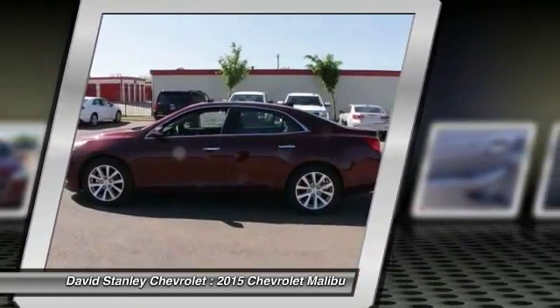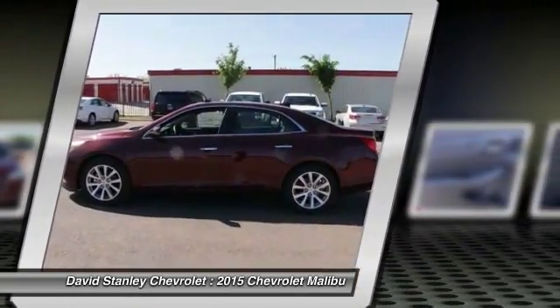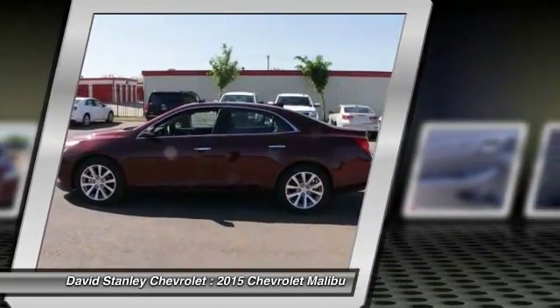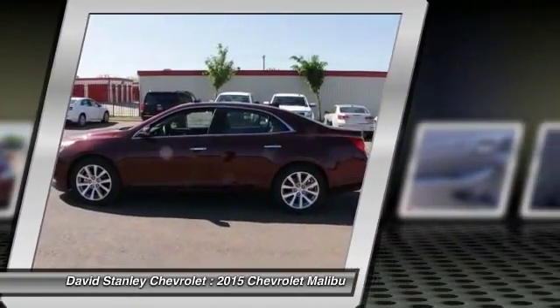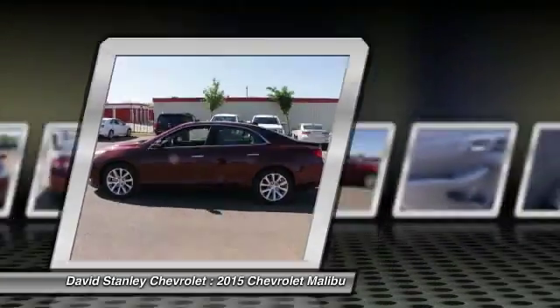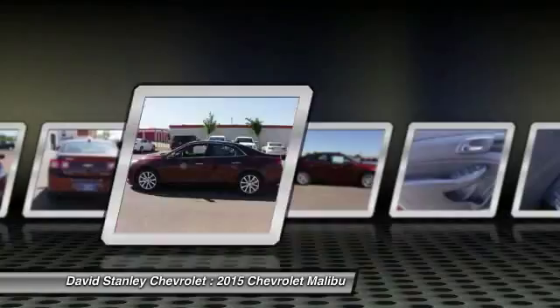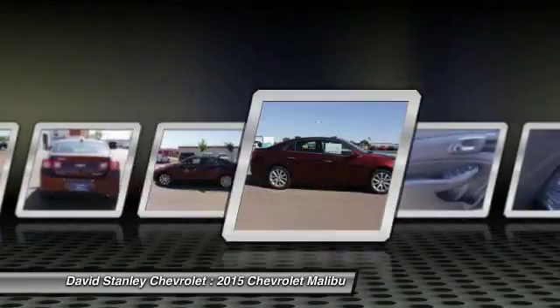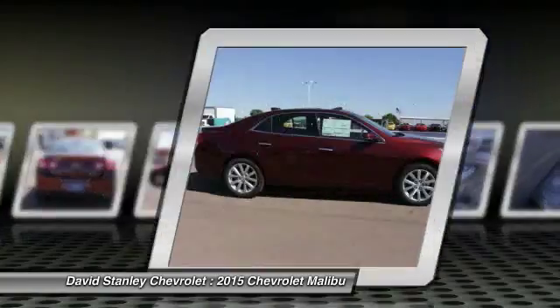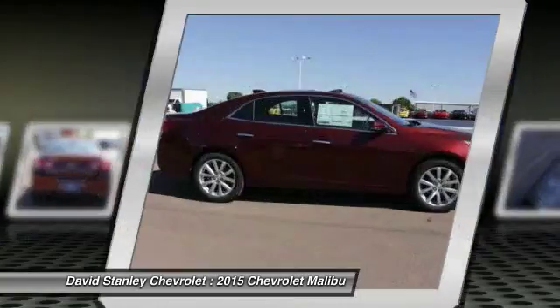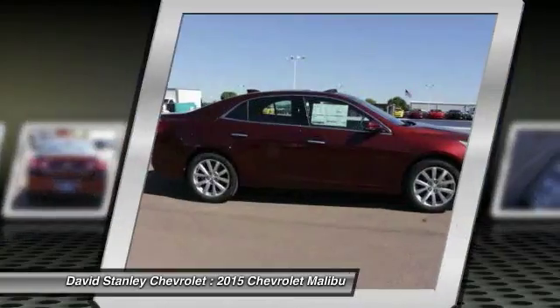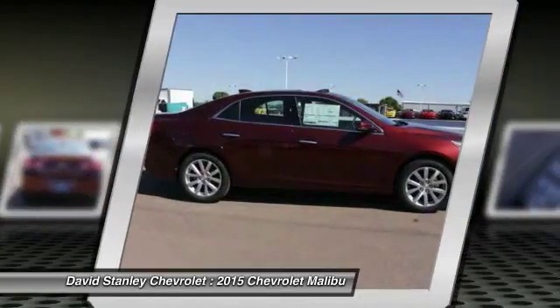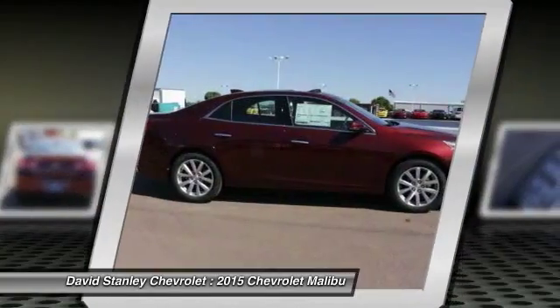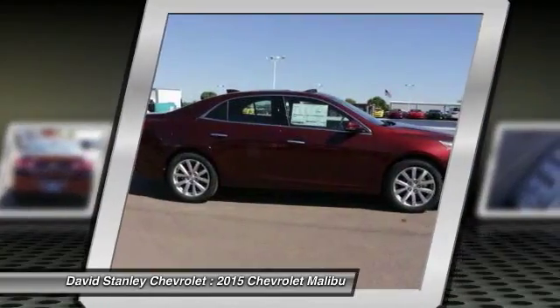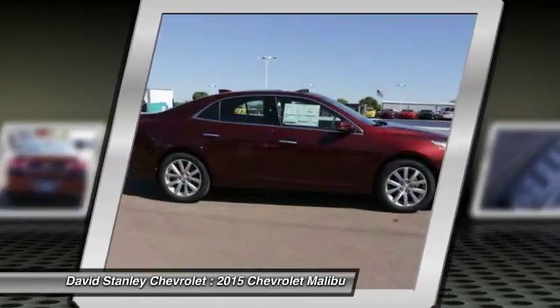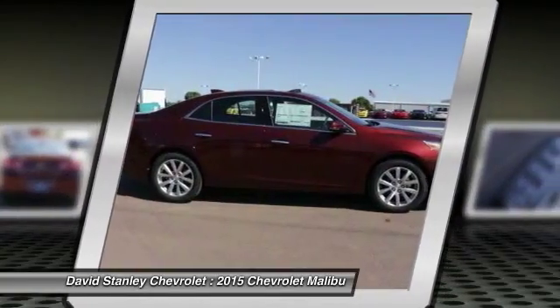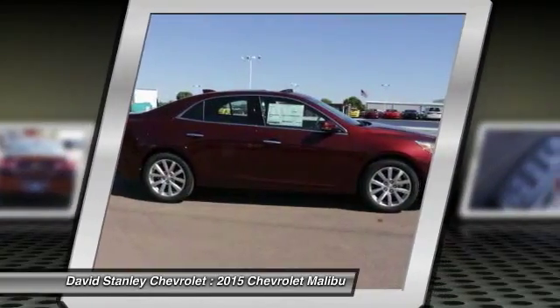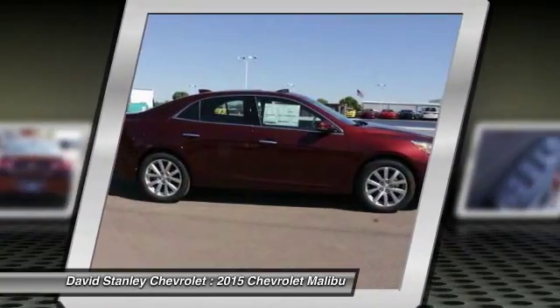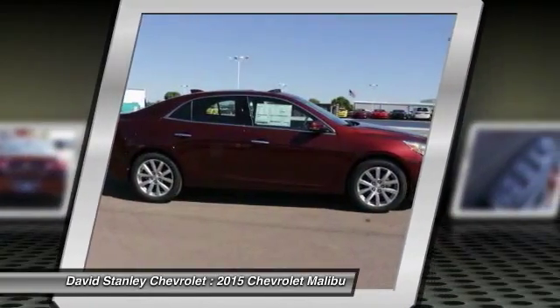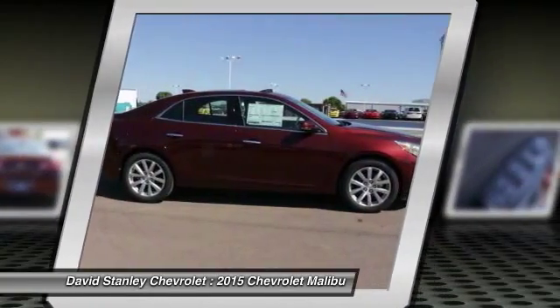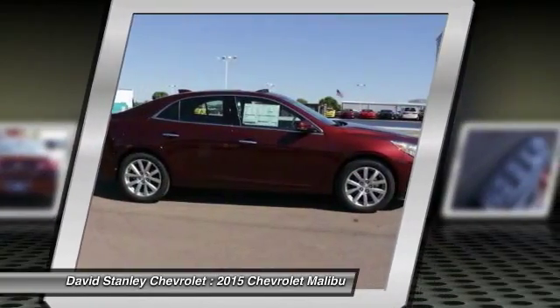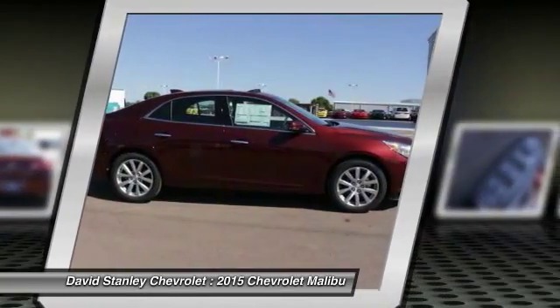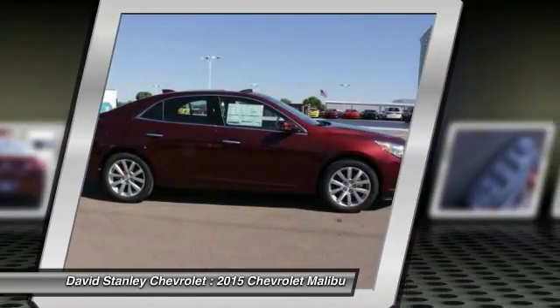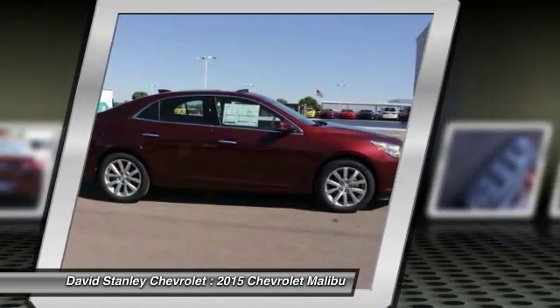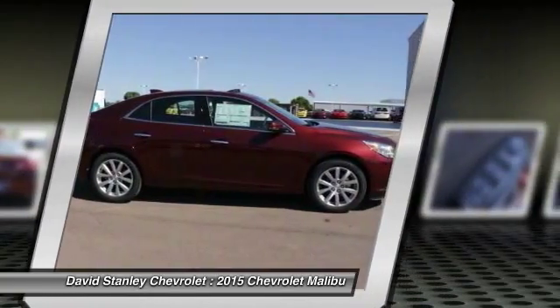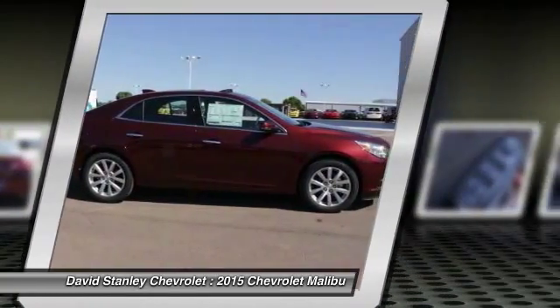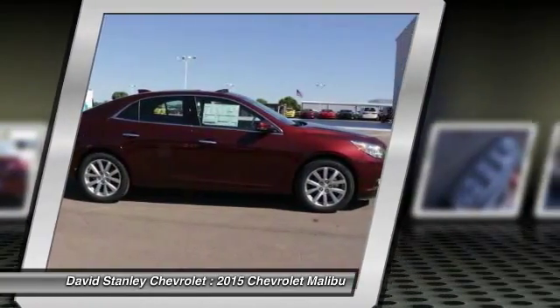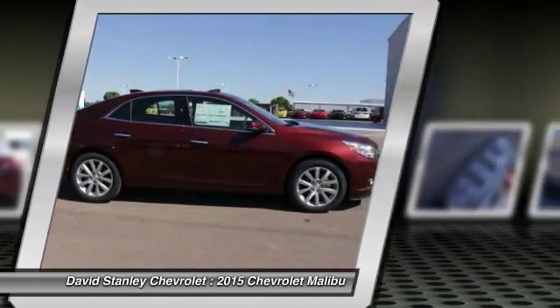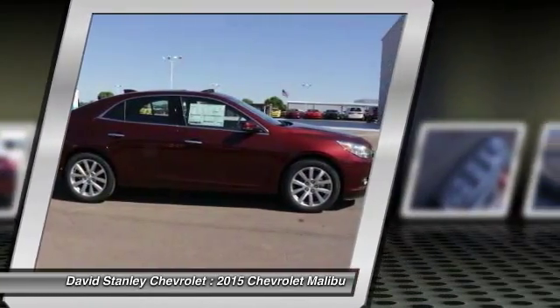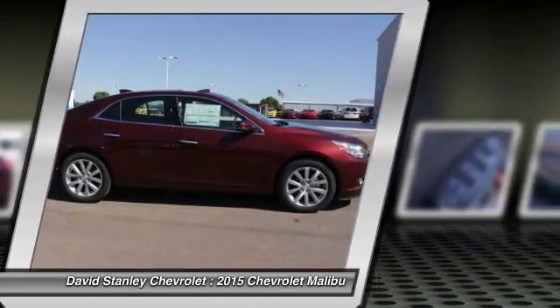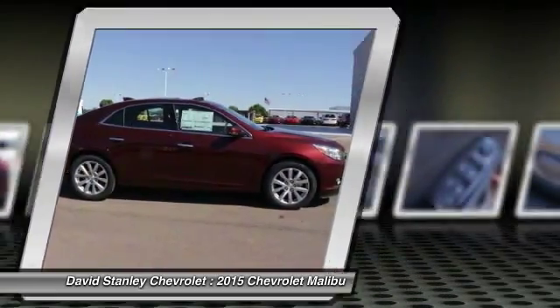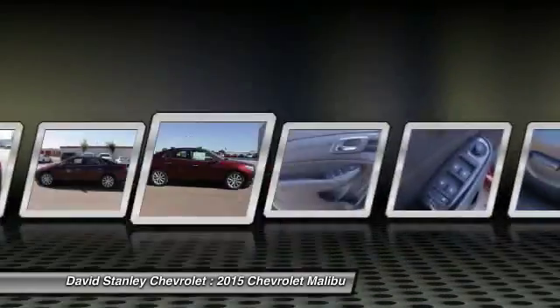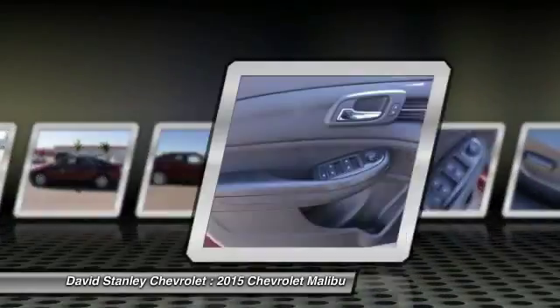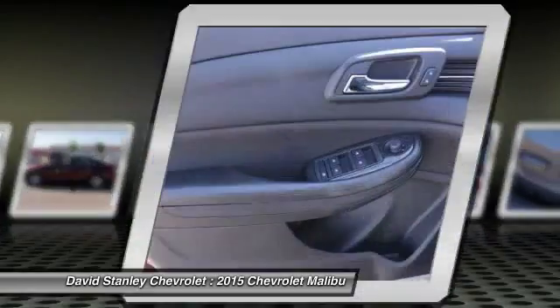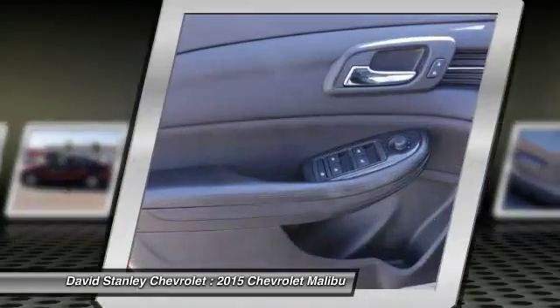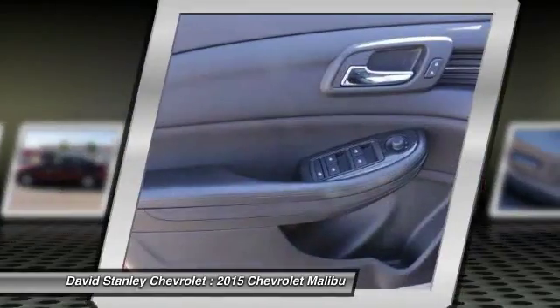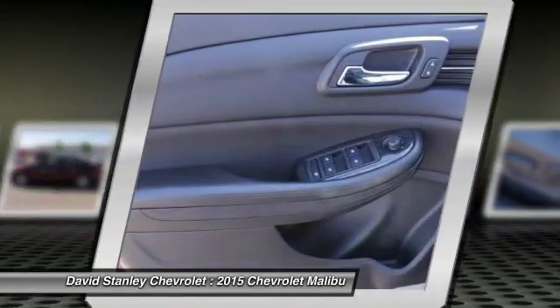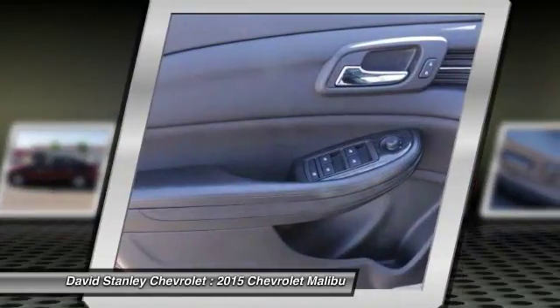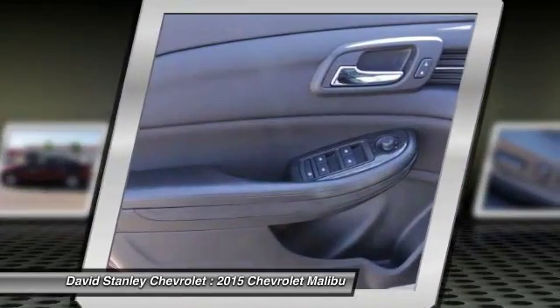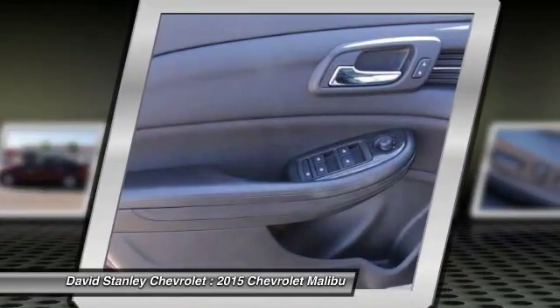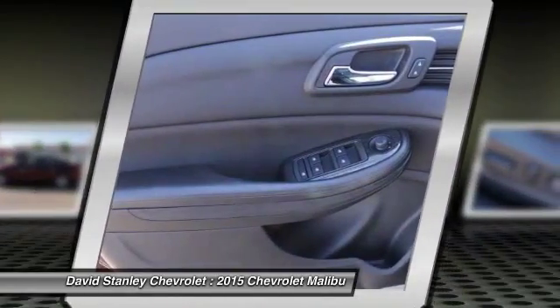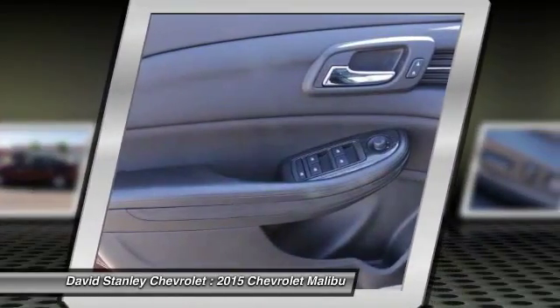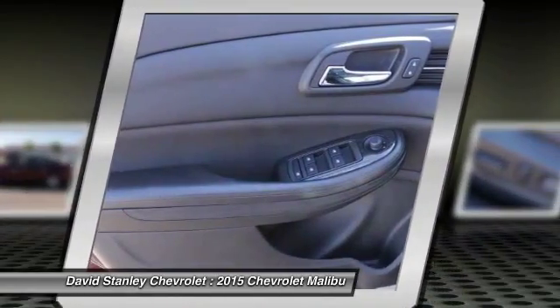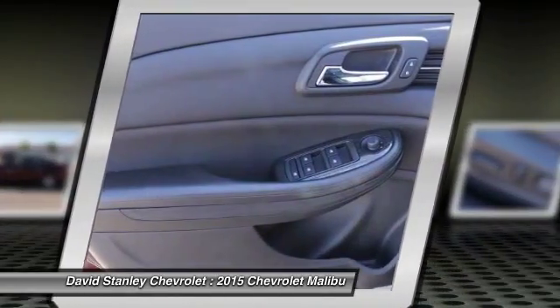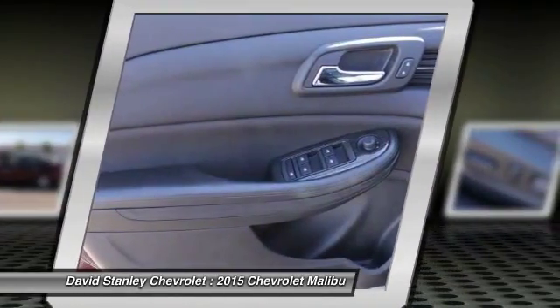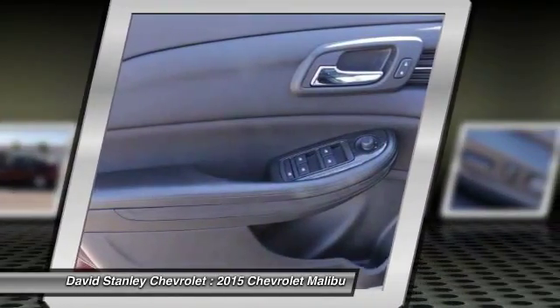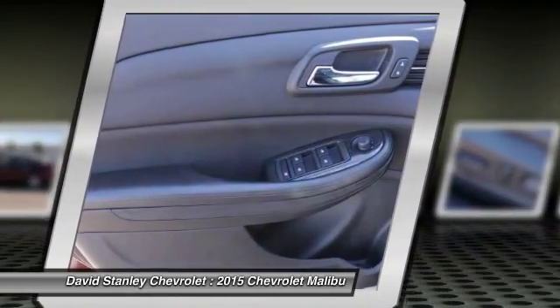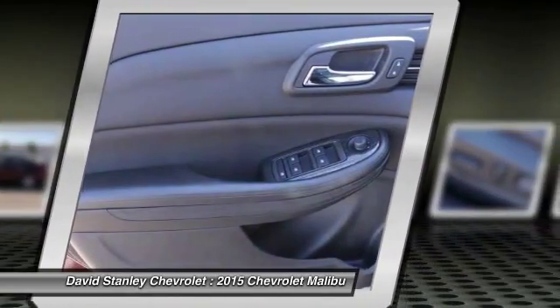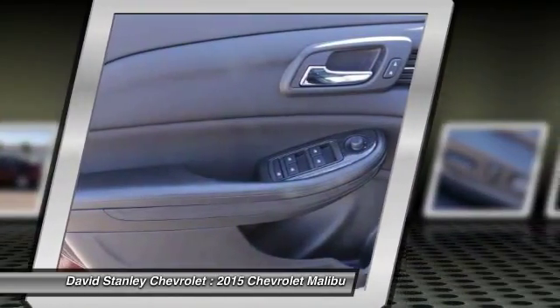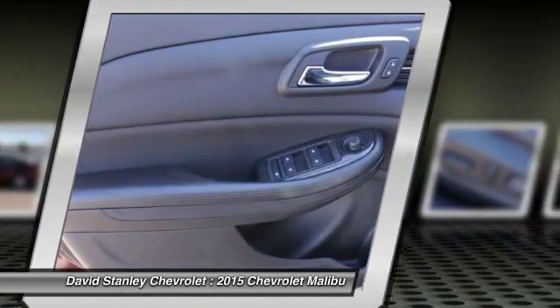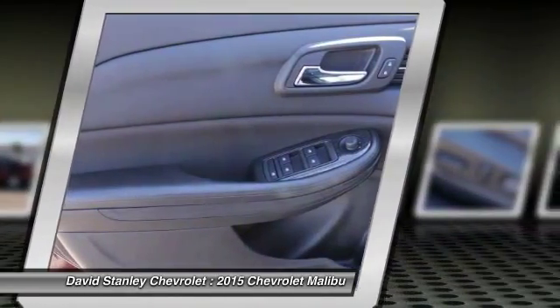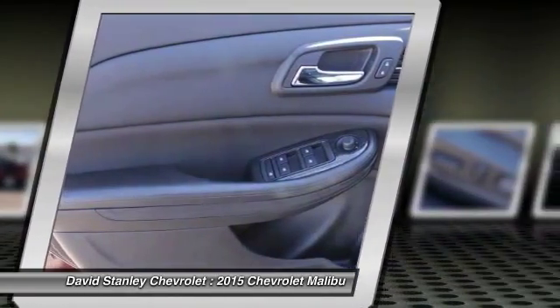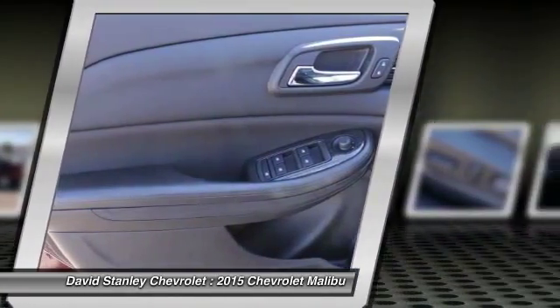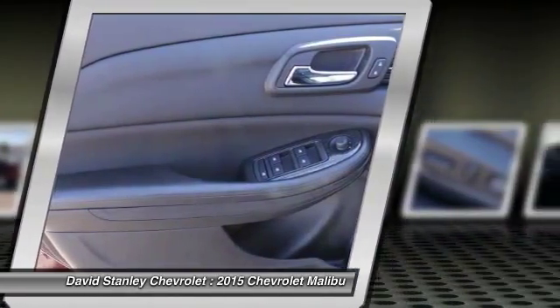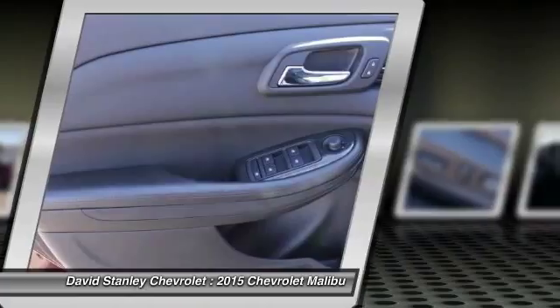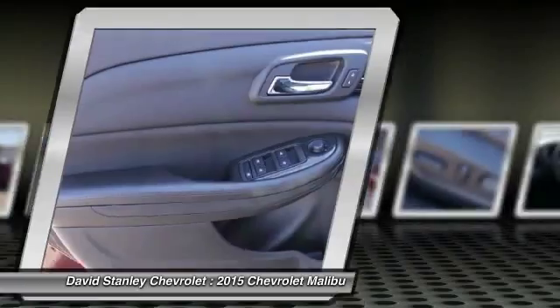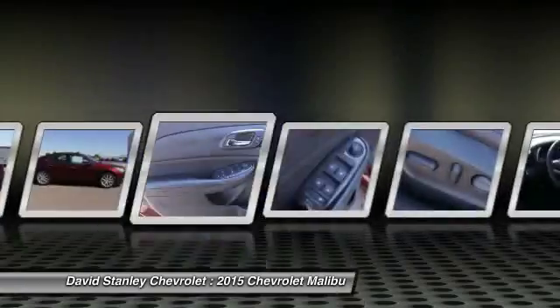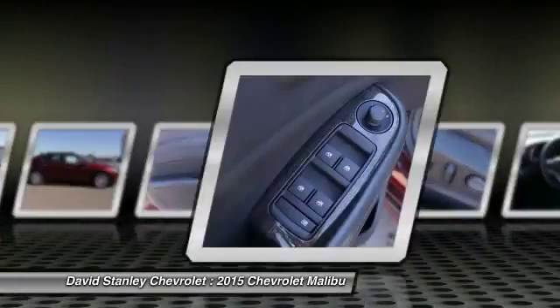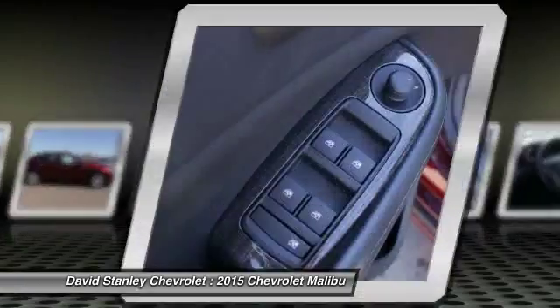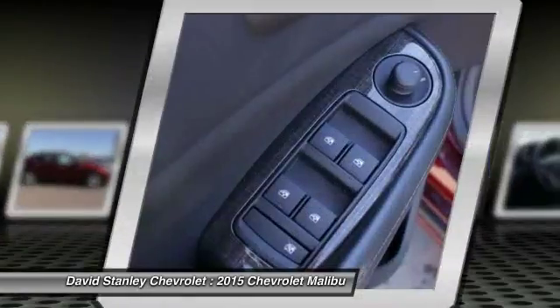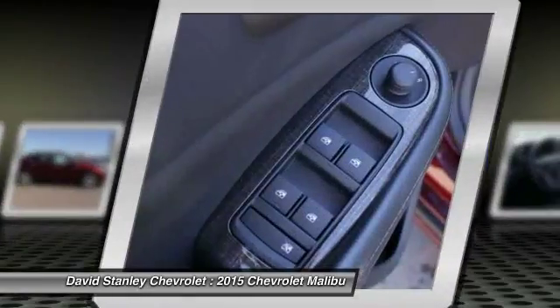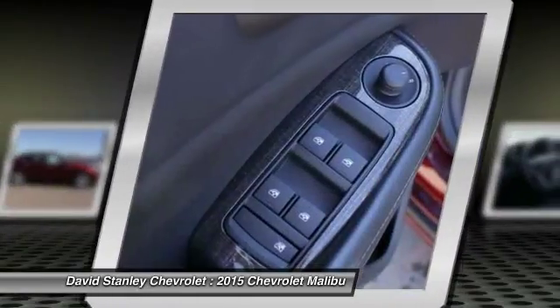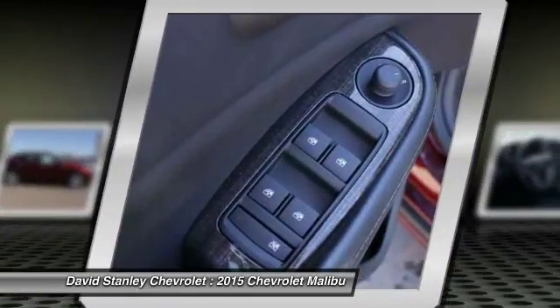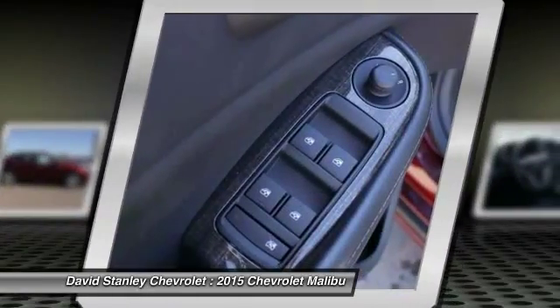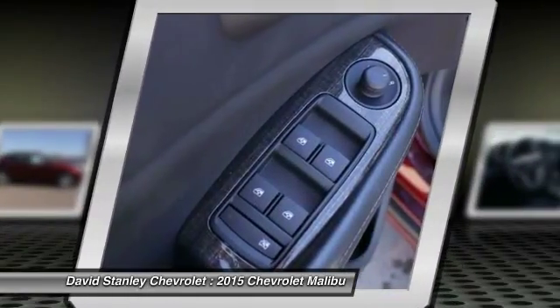Center armrest. This isn't just a vehicle, it's an experience. So stop in for a test drive today.